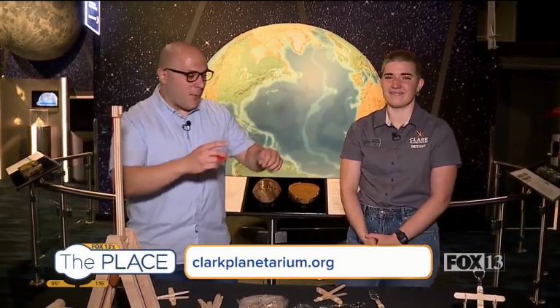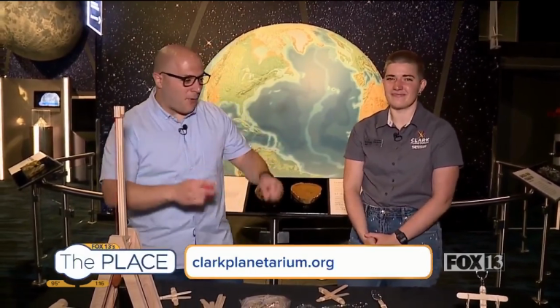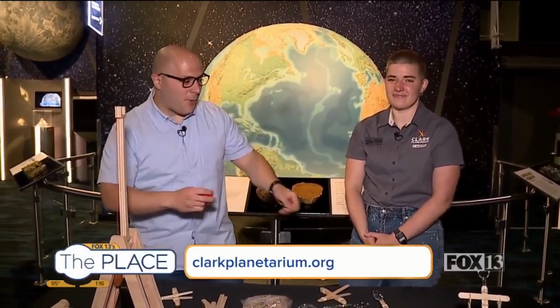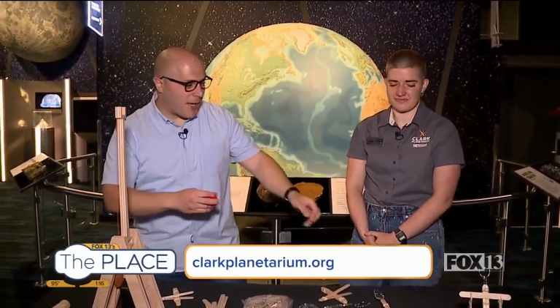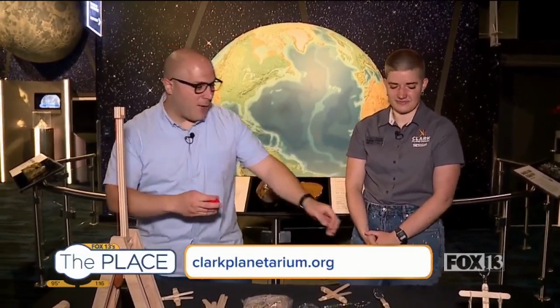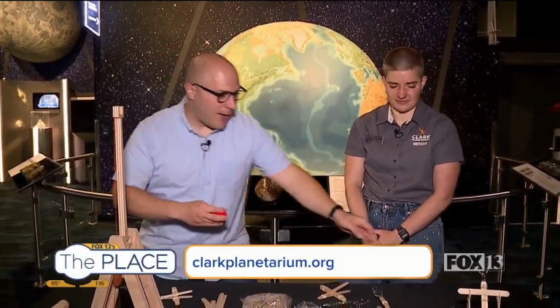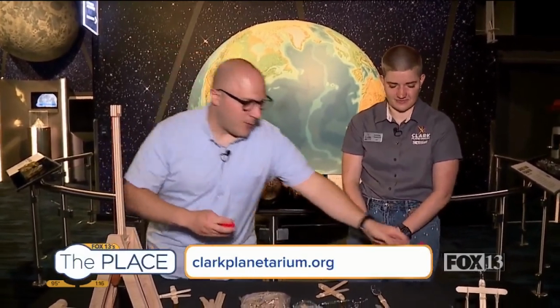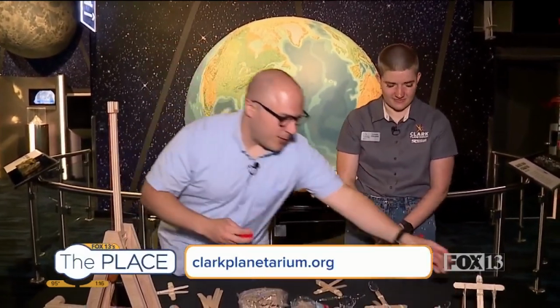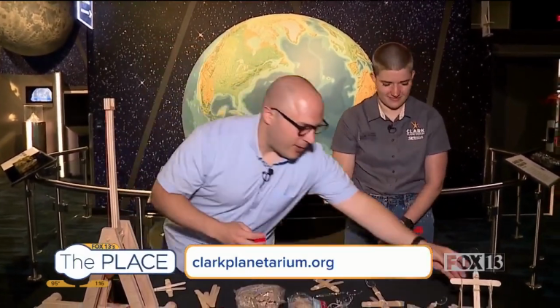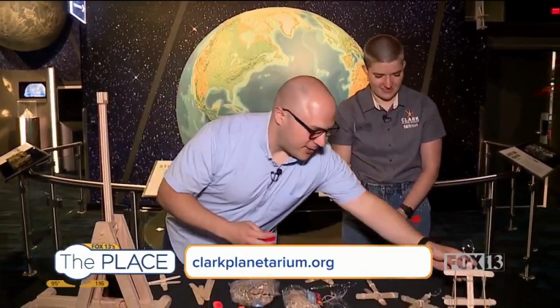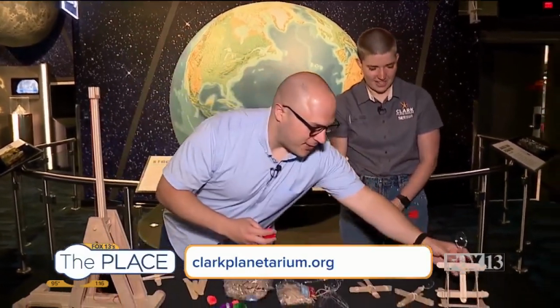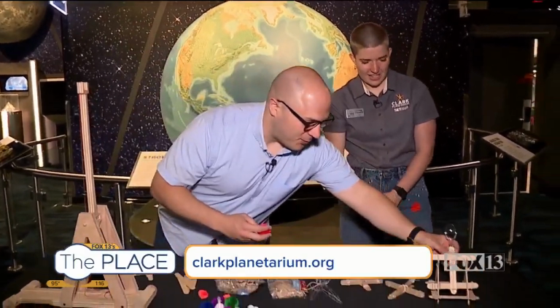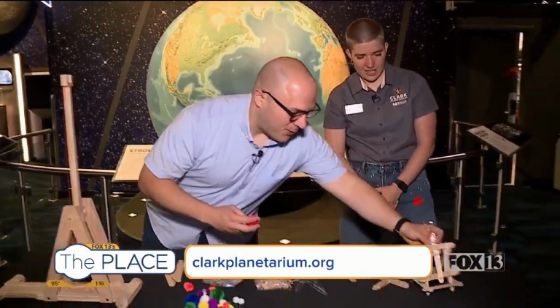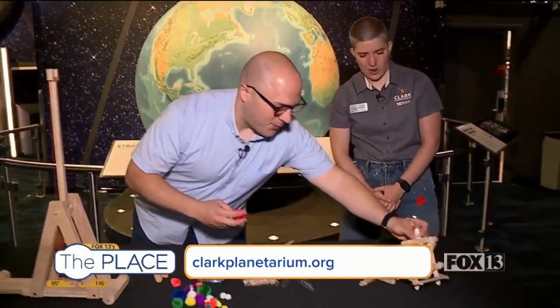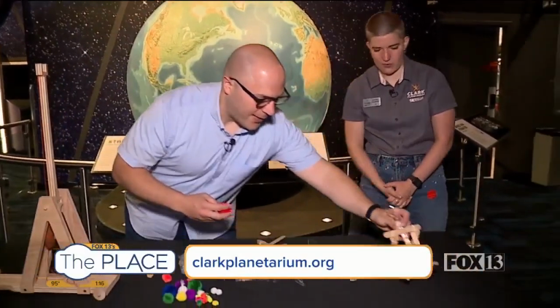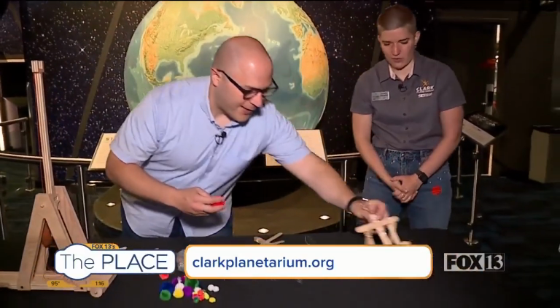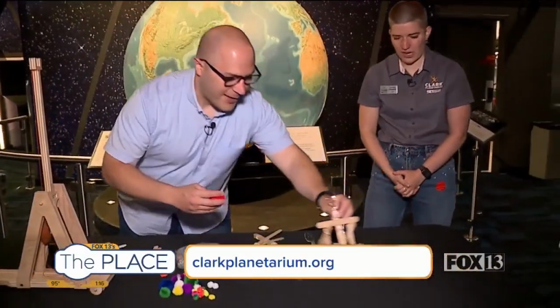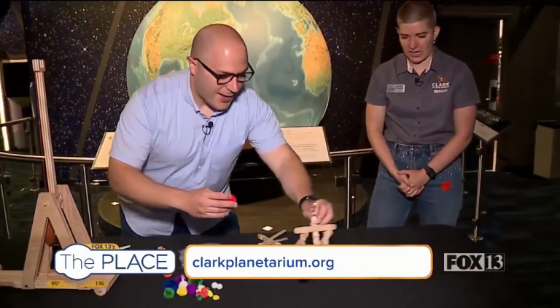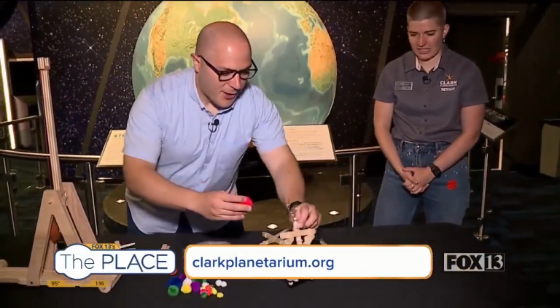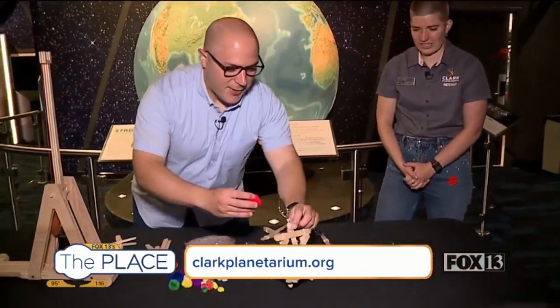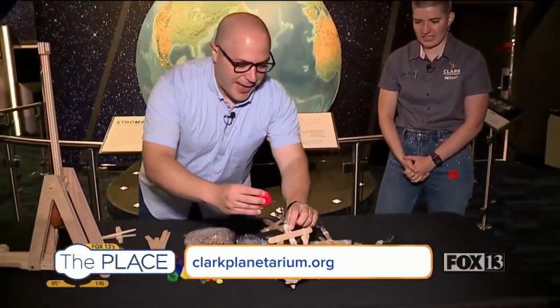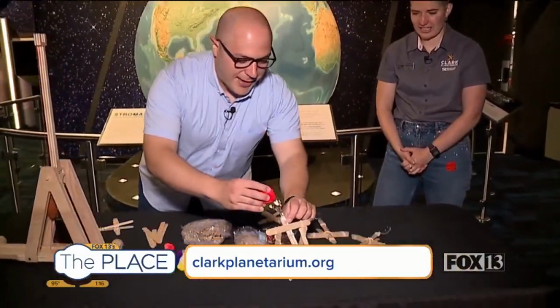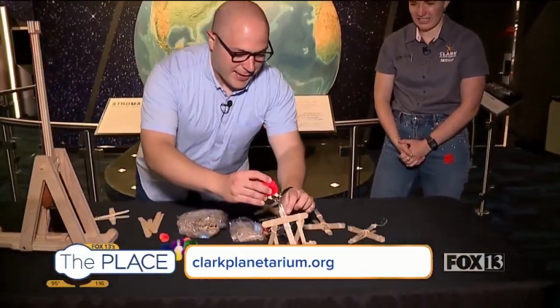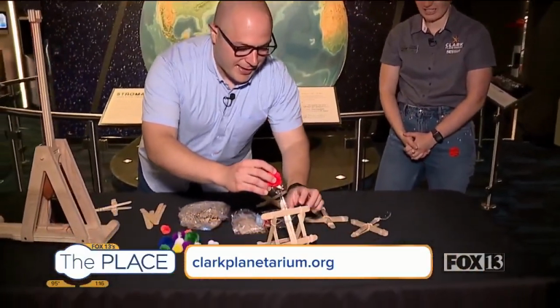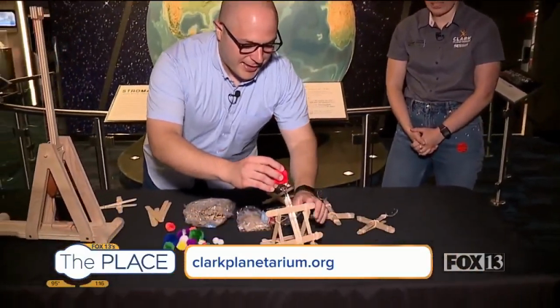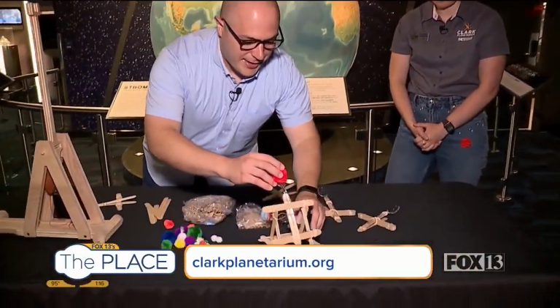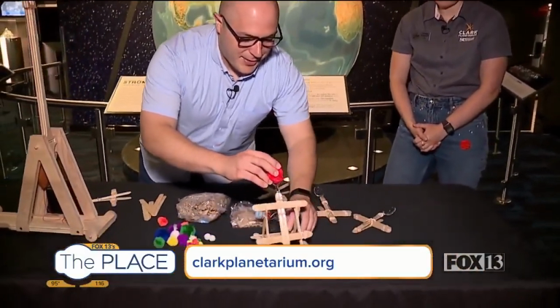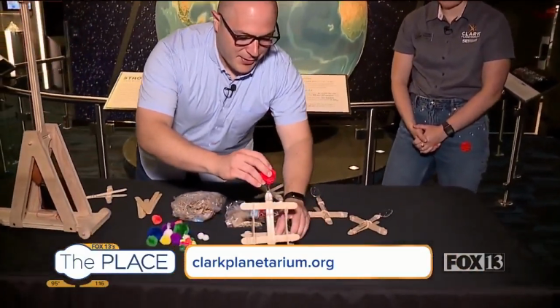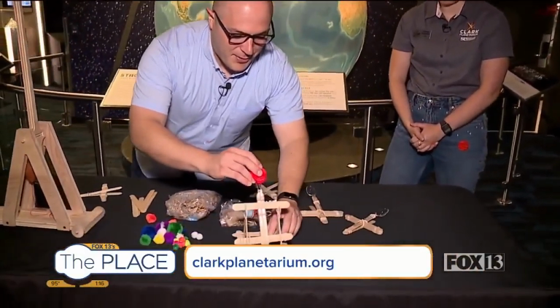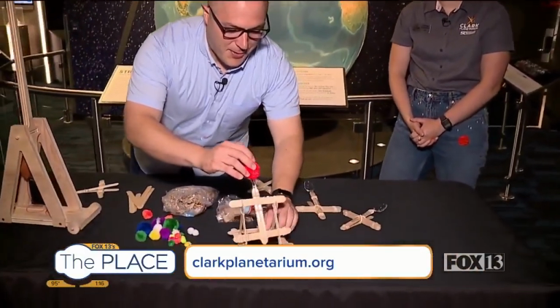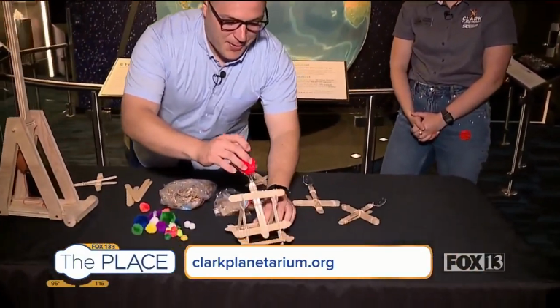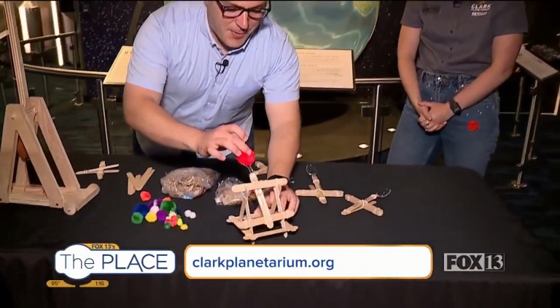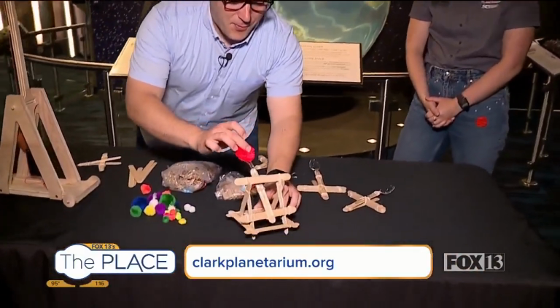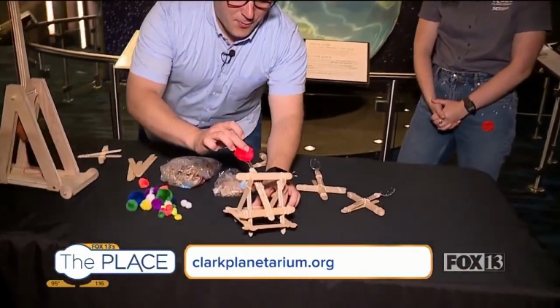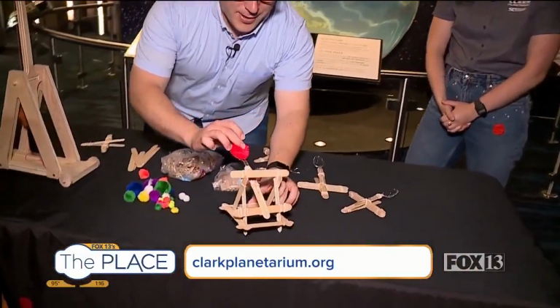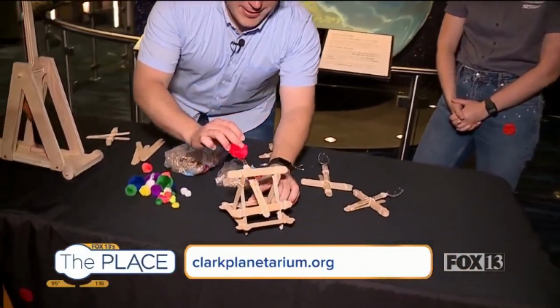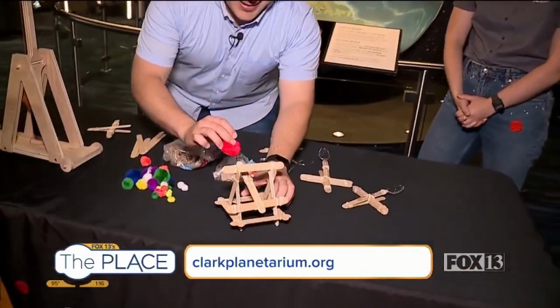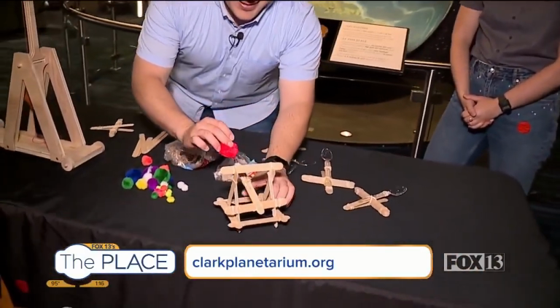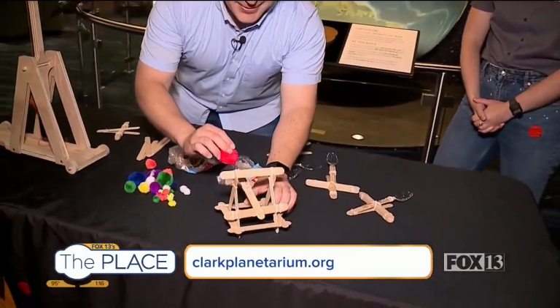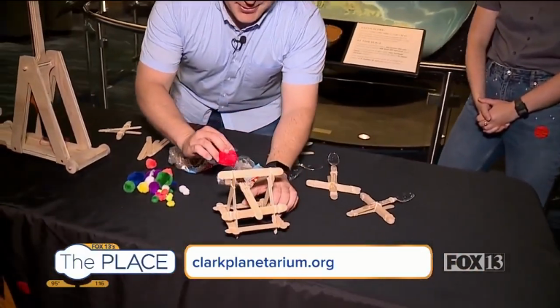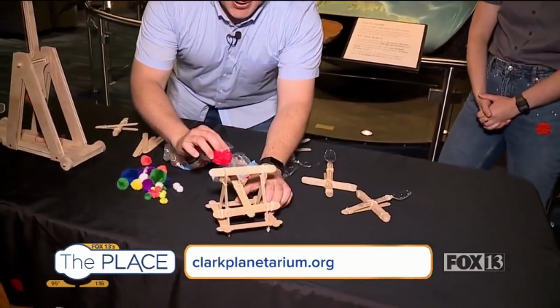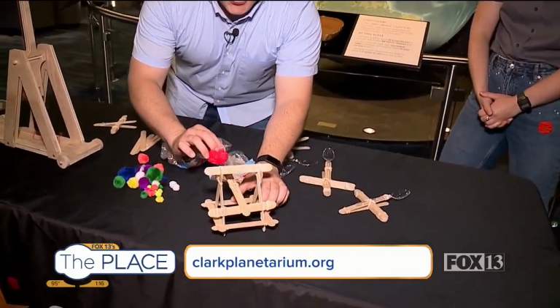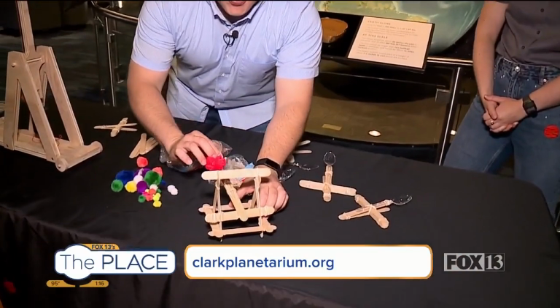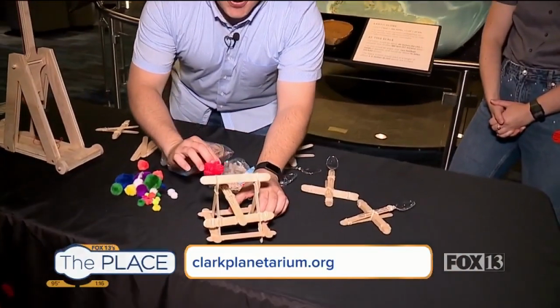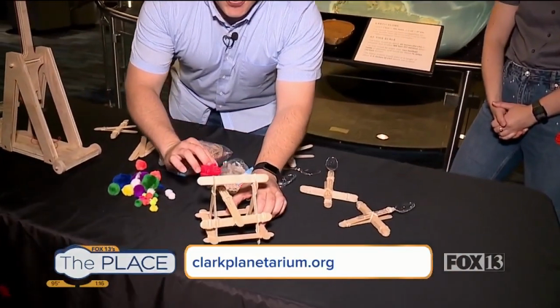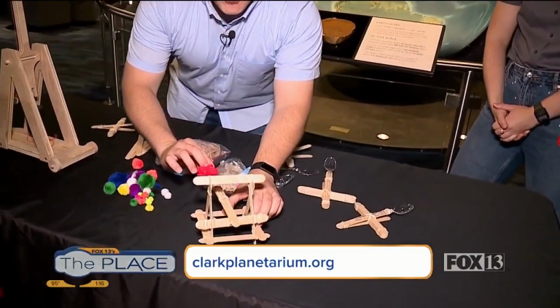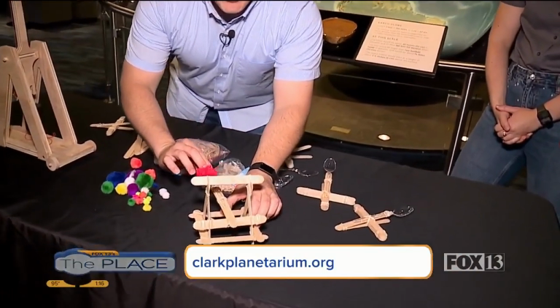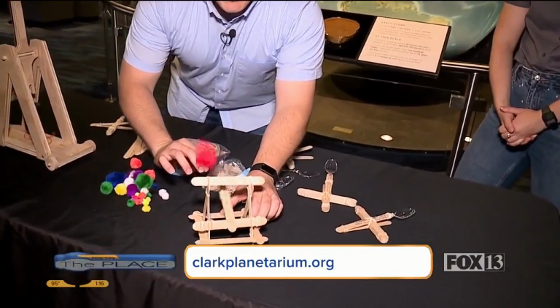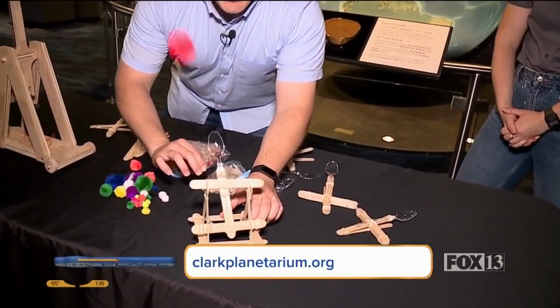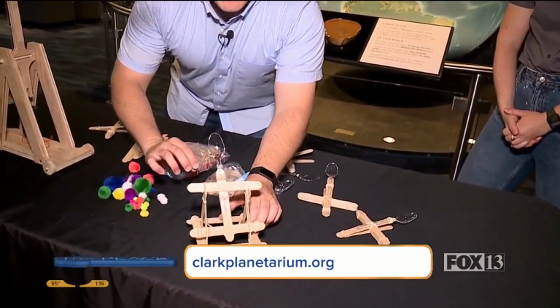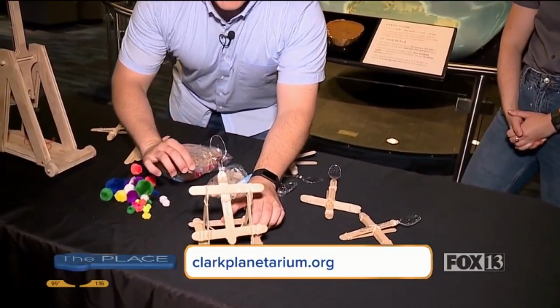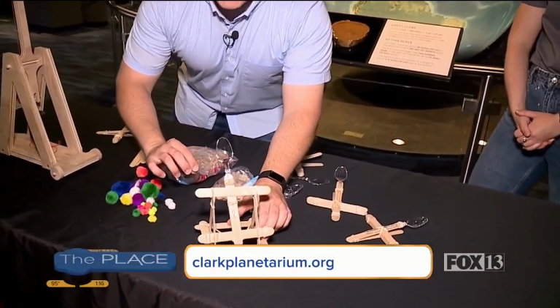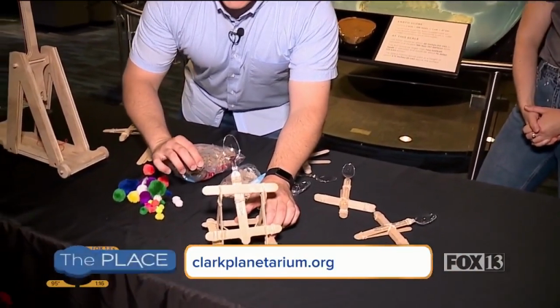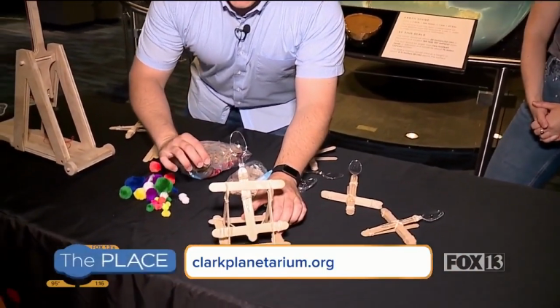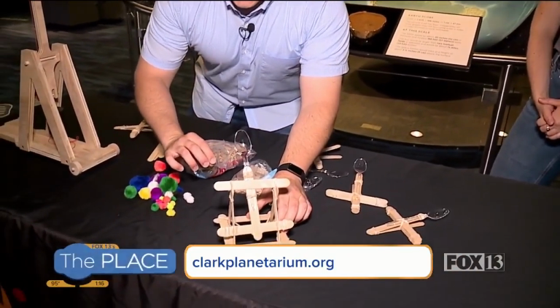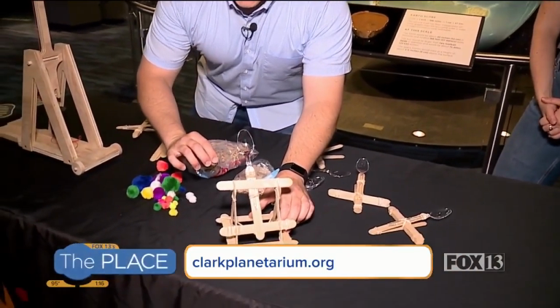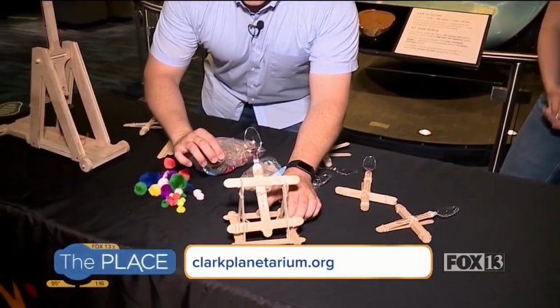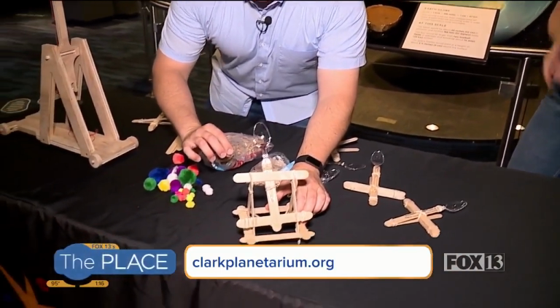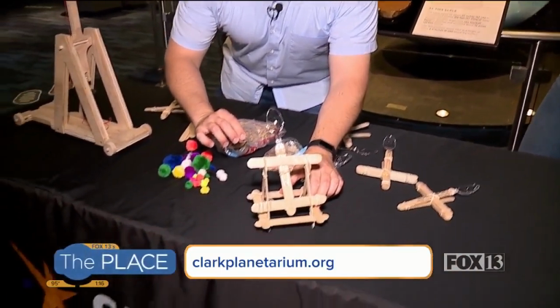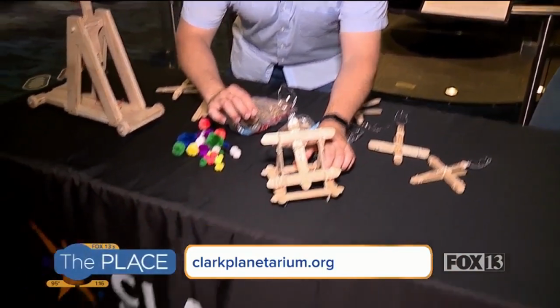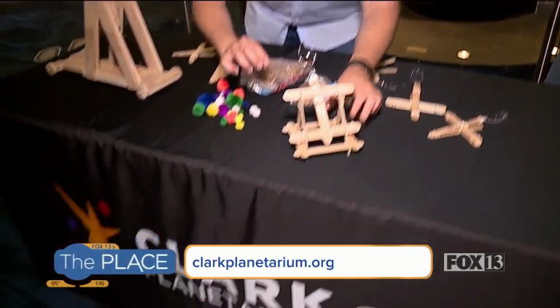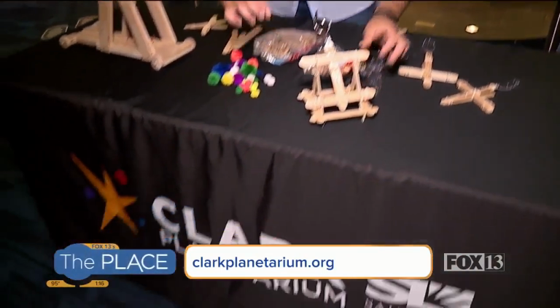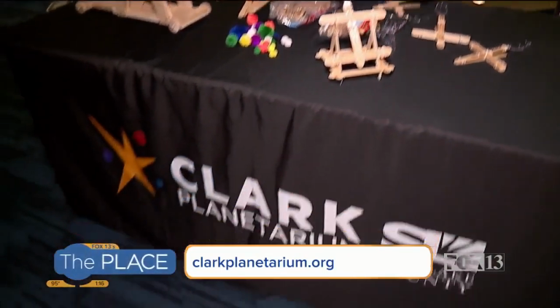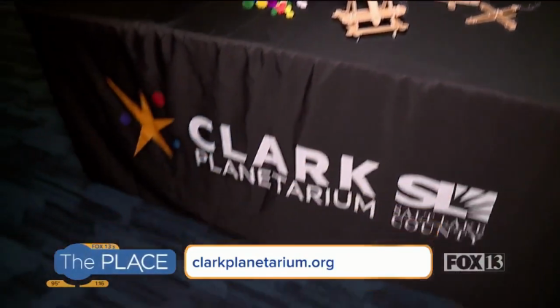Before we go, I want to launch this real quick. One, two. Thank you, Cynthia.